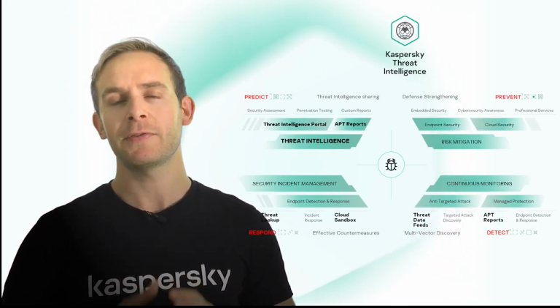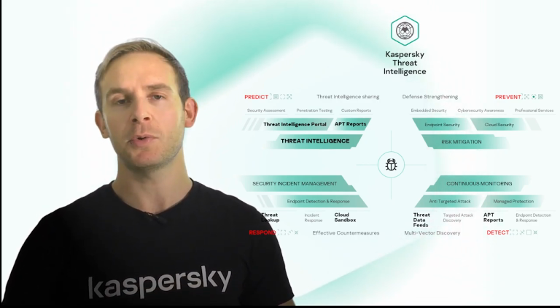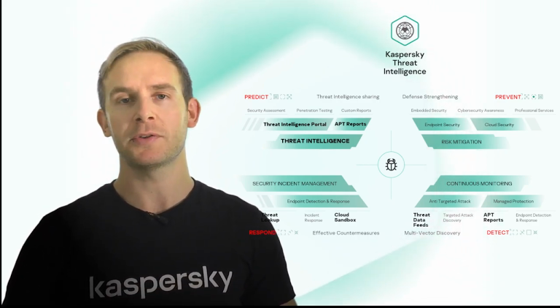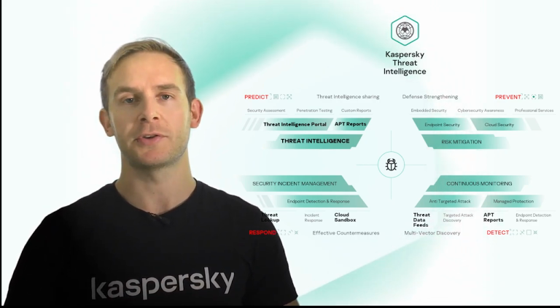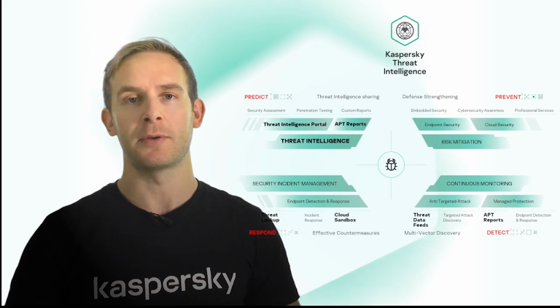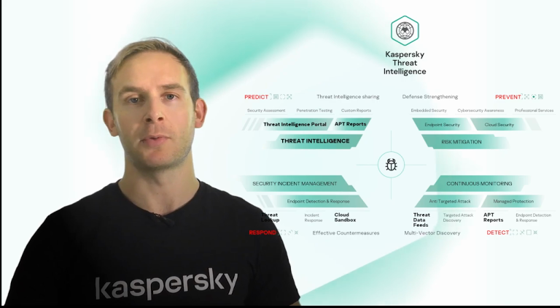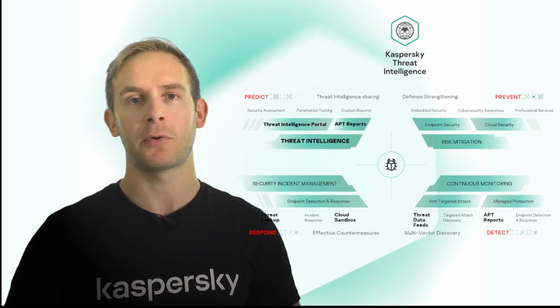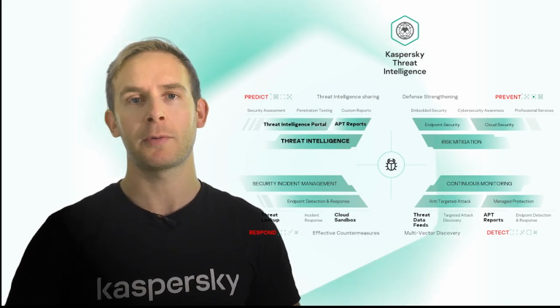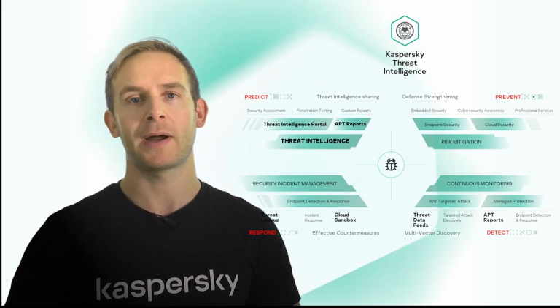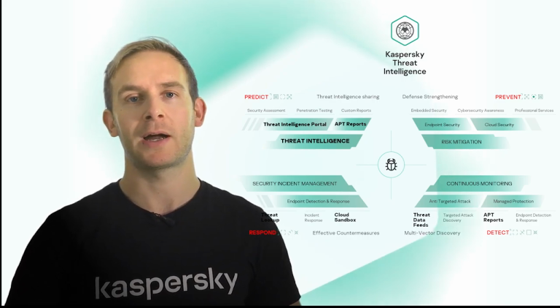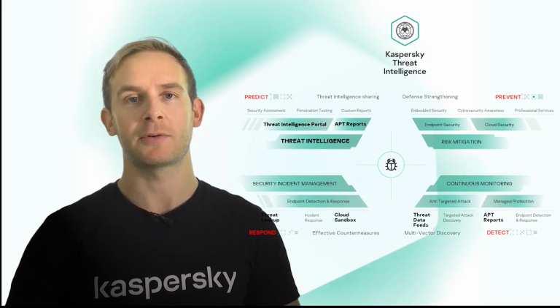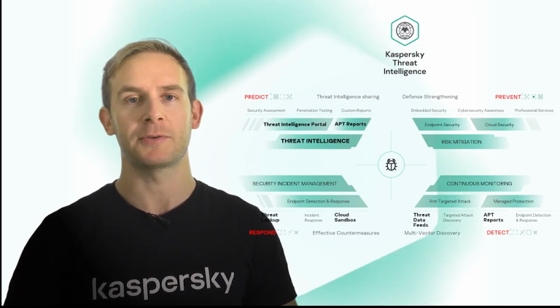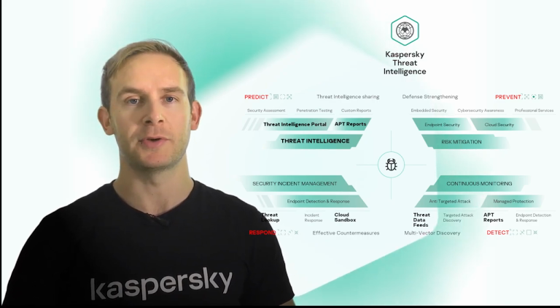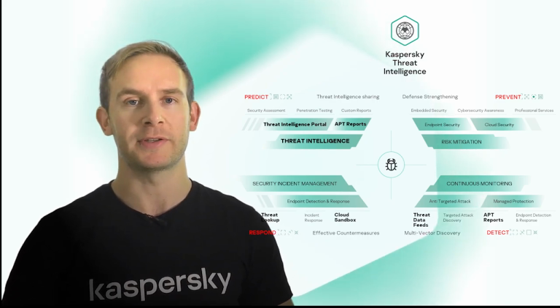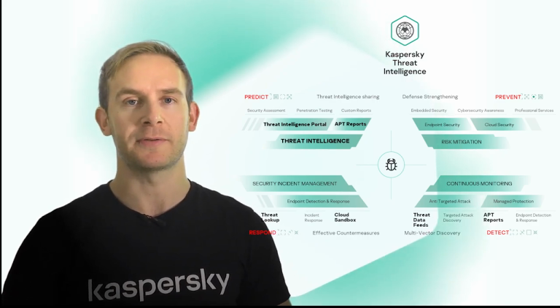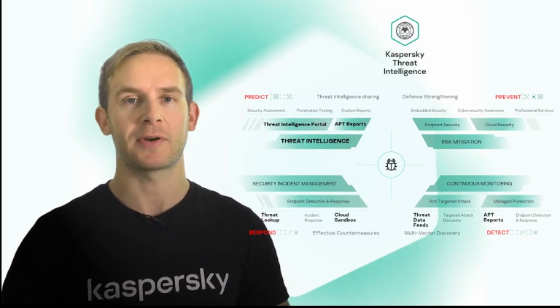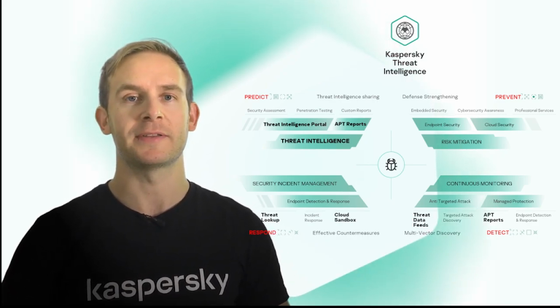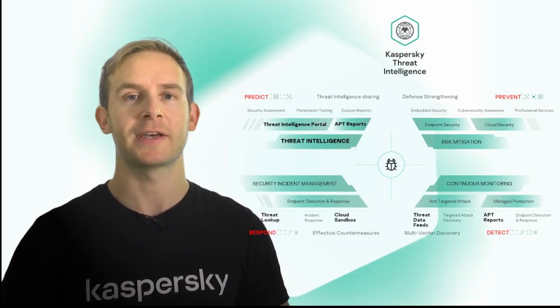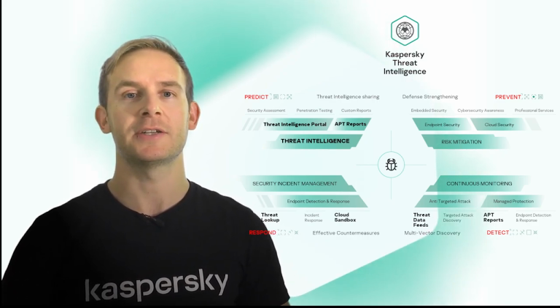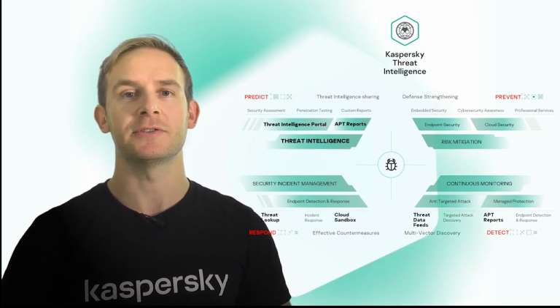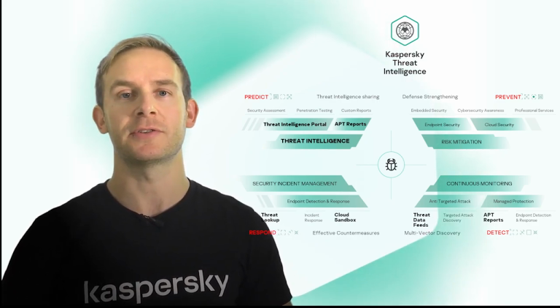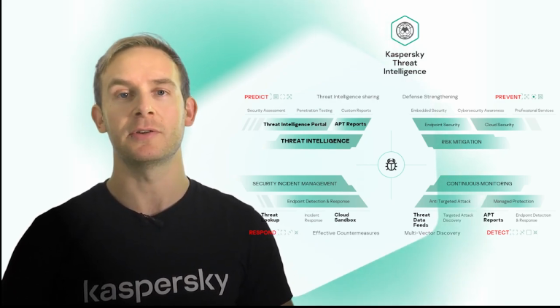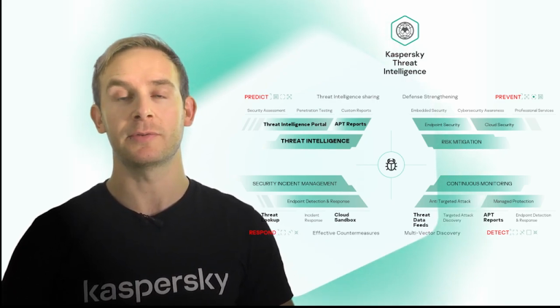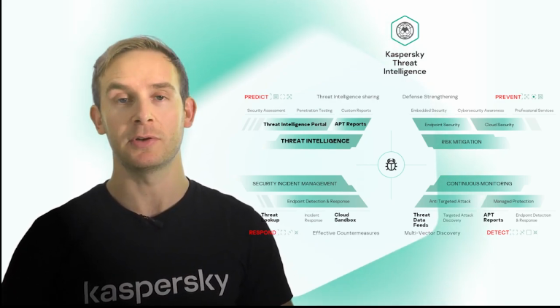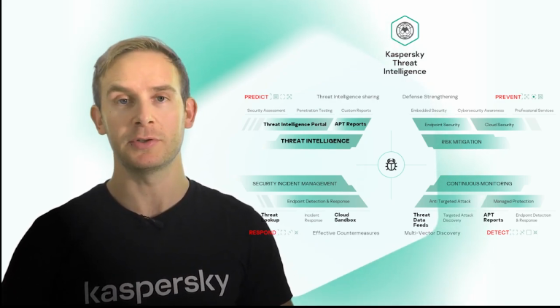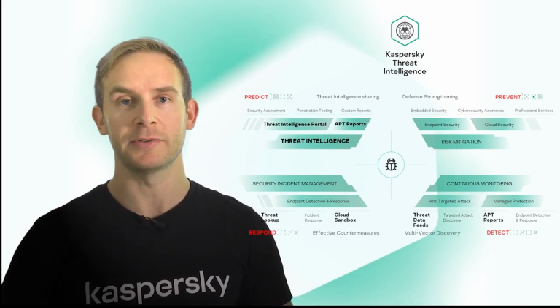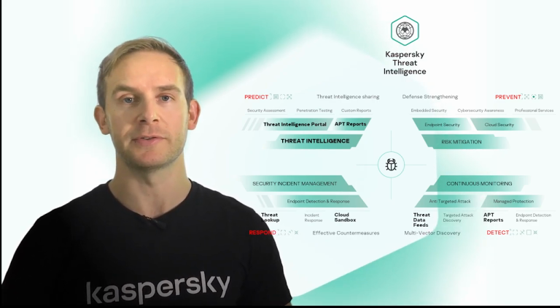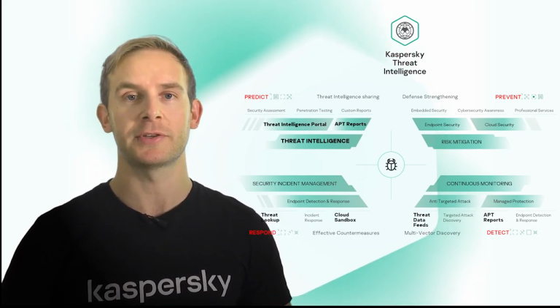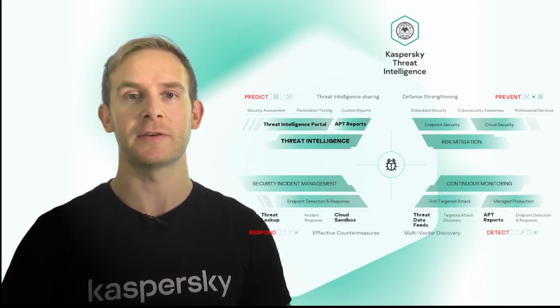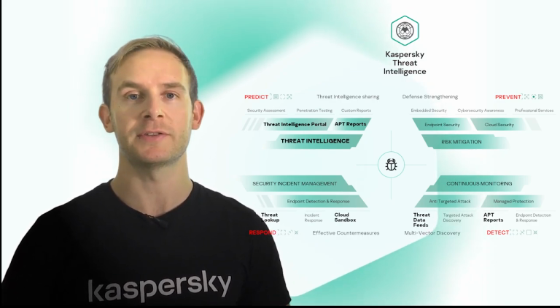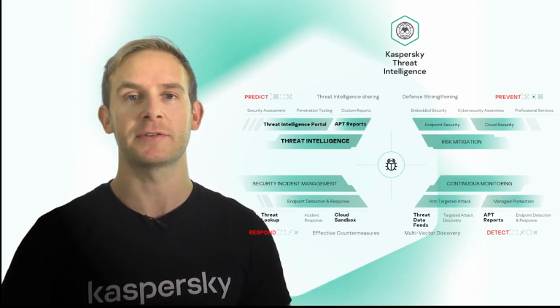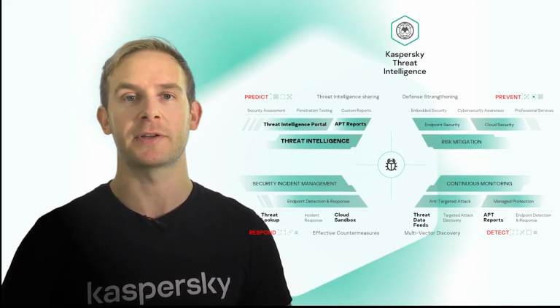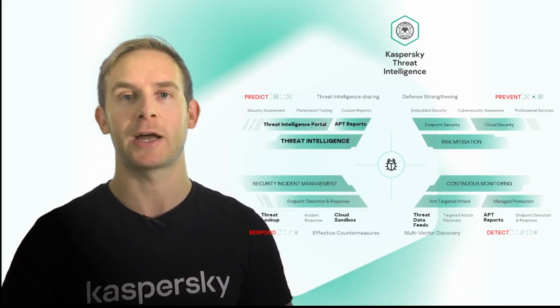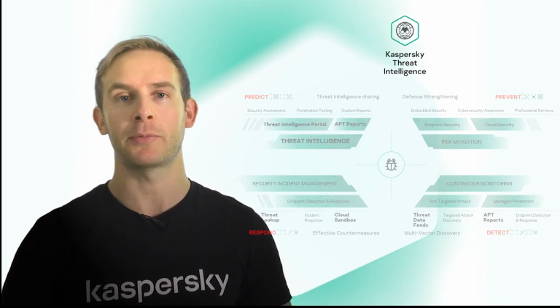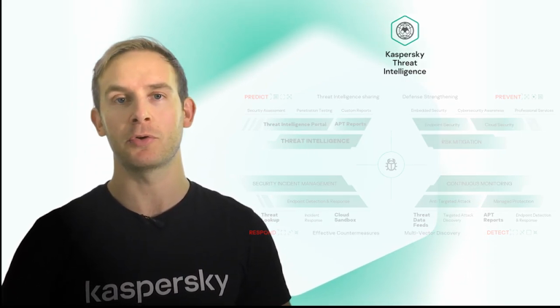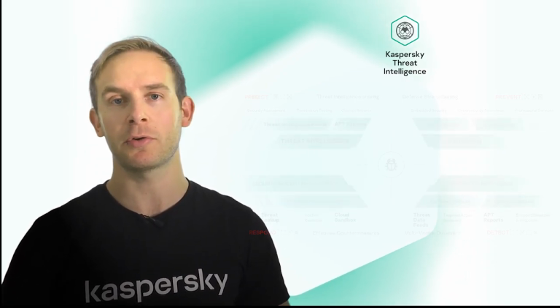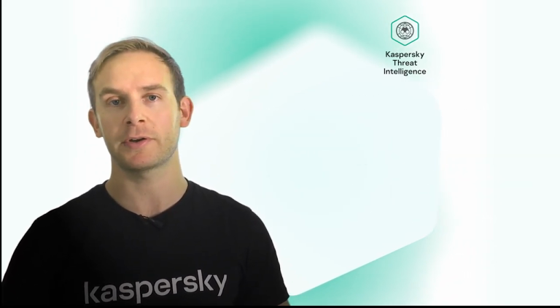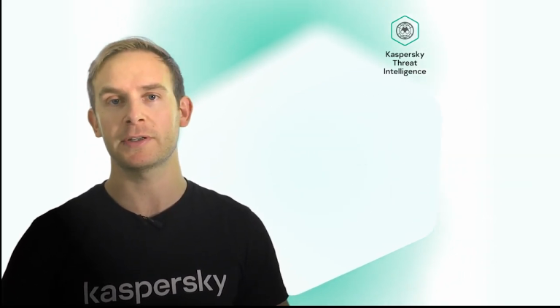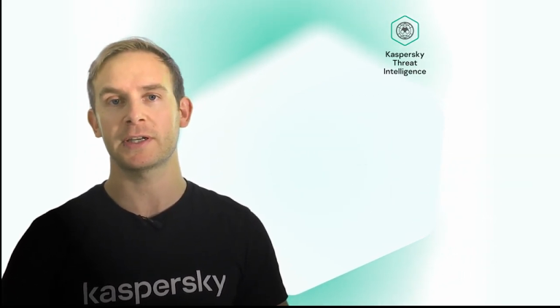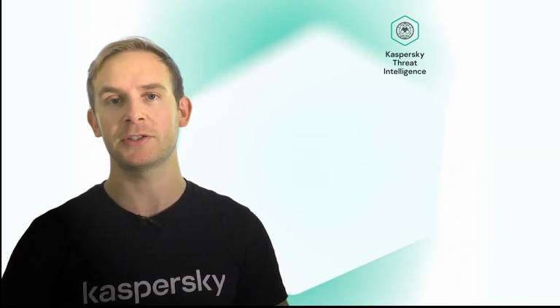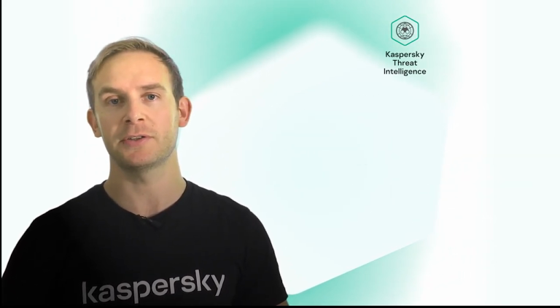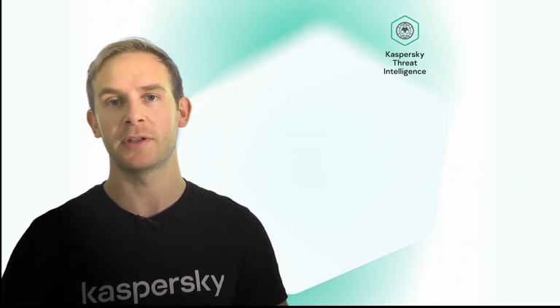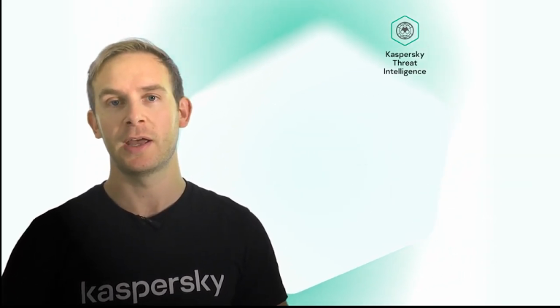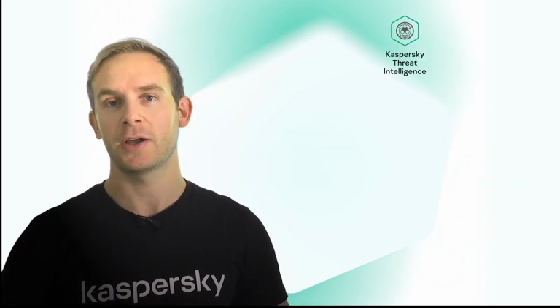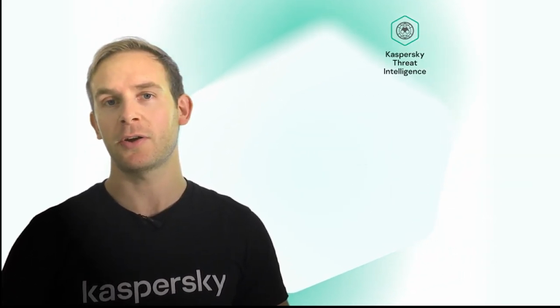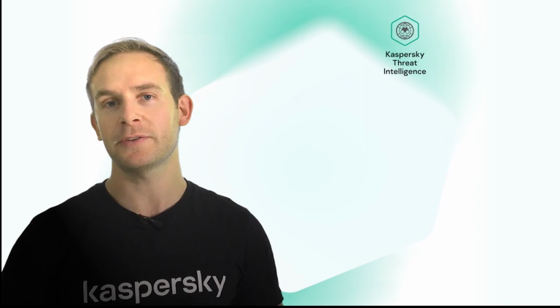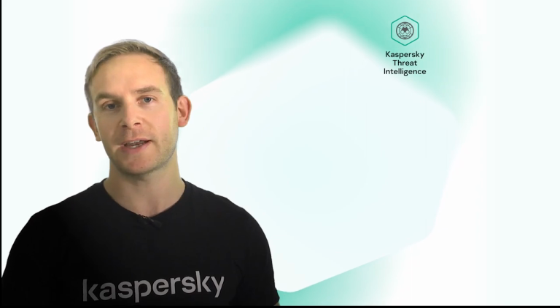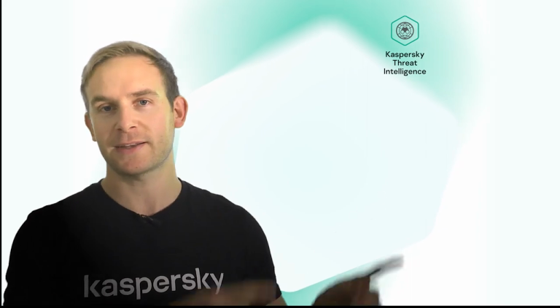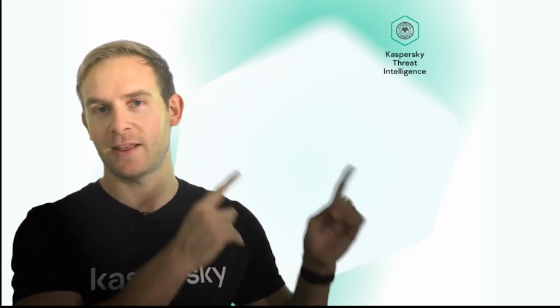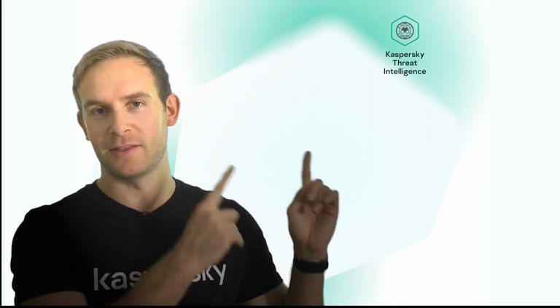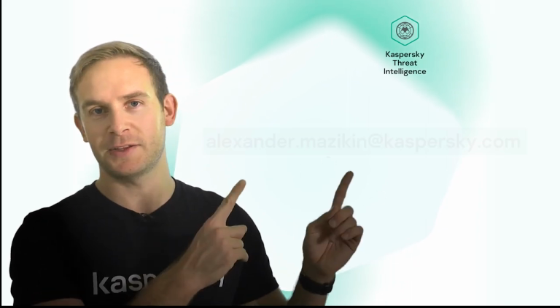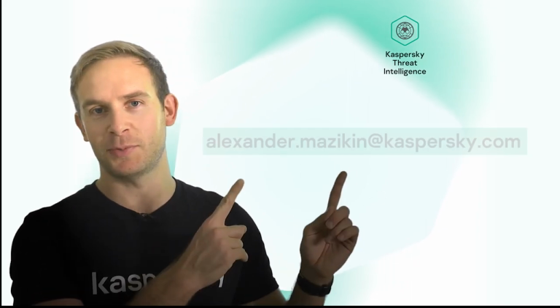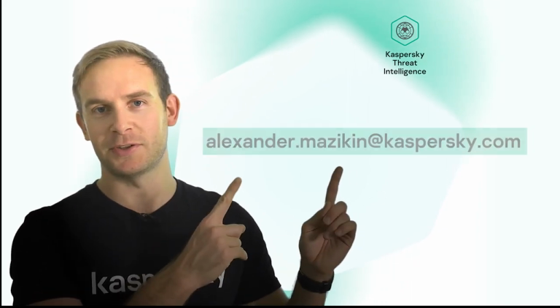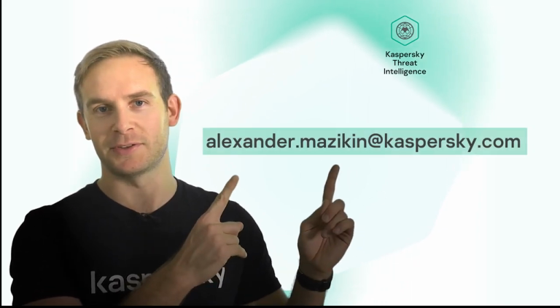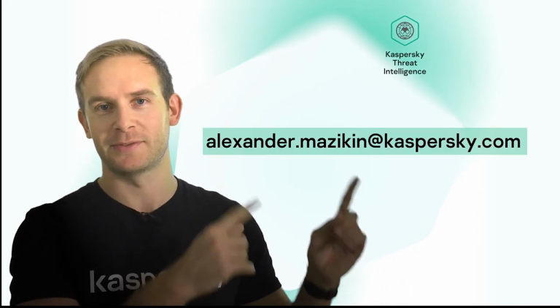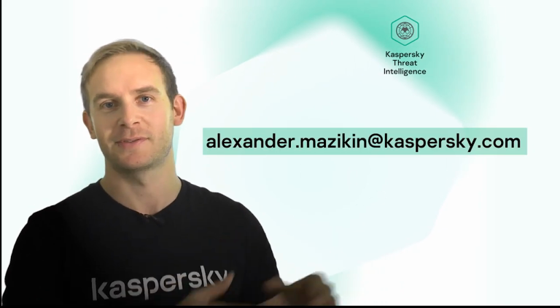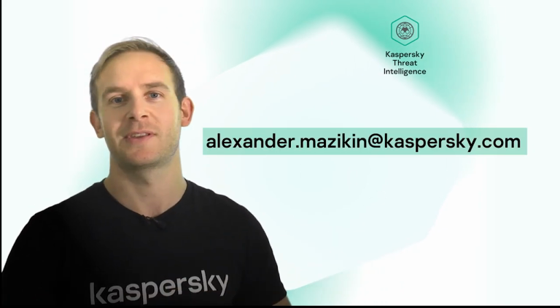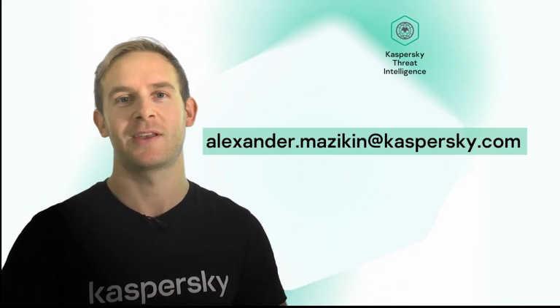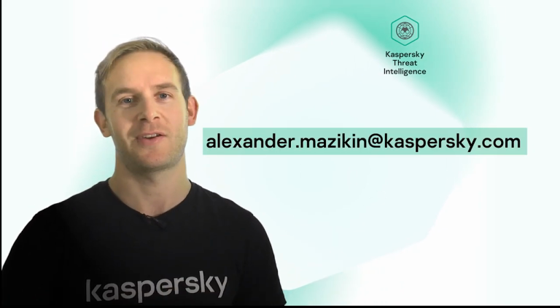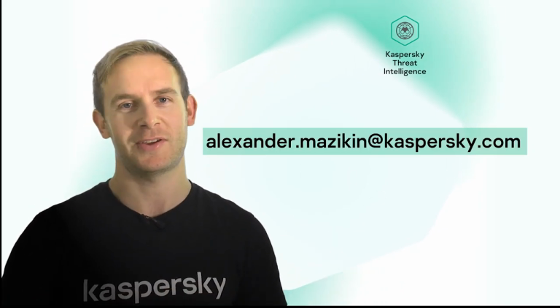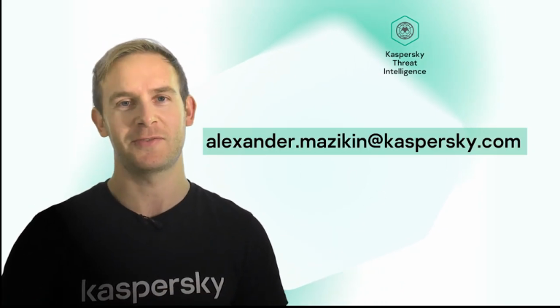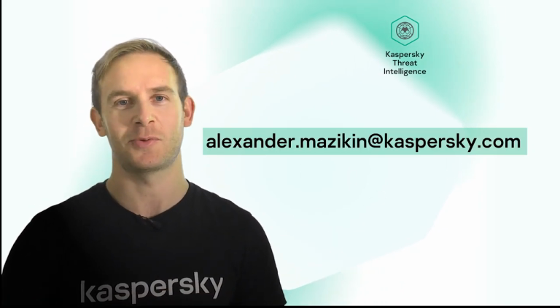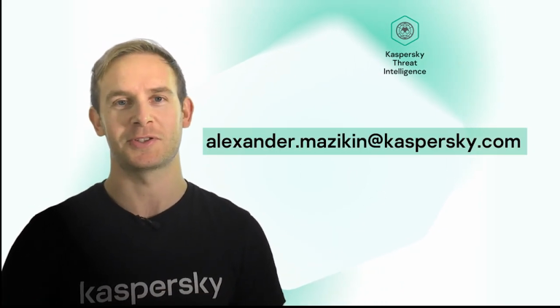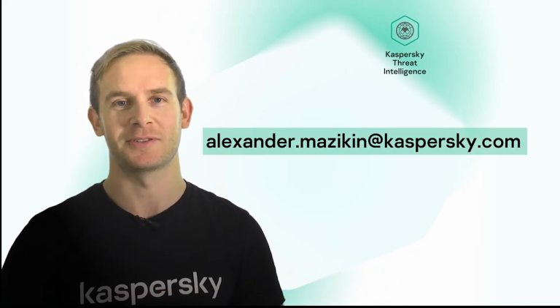If you want to know more about how Kaspersky's threat intelligence solutions and services can help your organisation, contact this person. Thank you for watching.